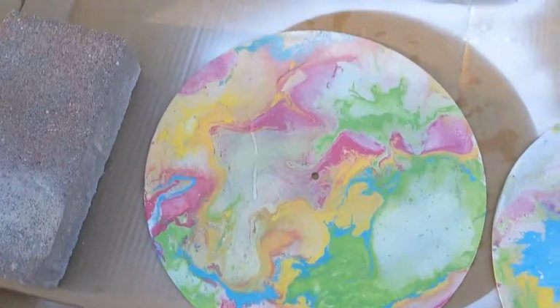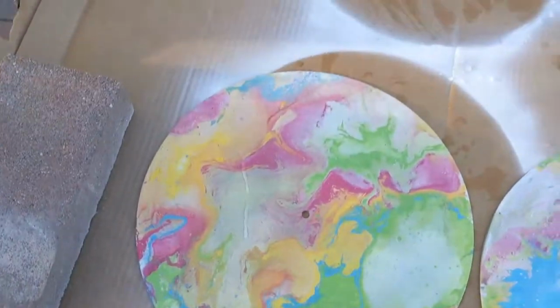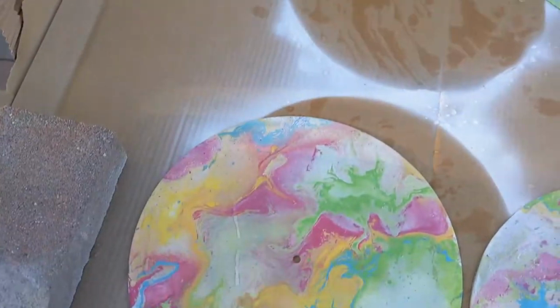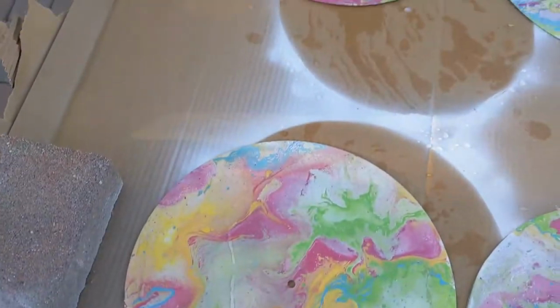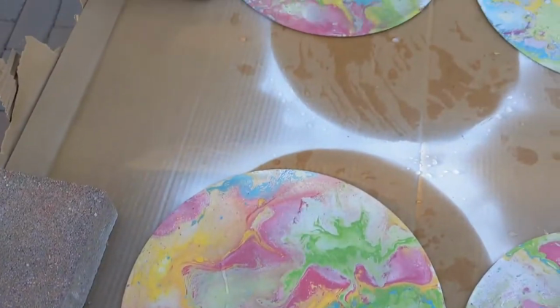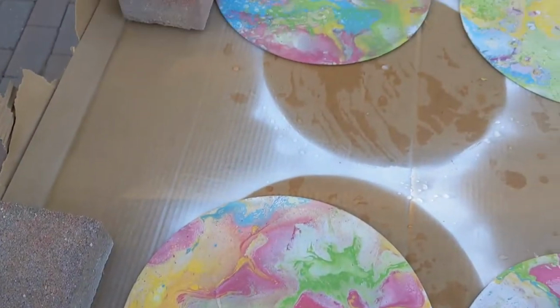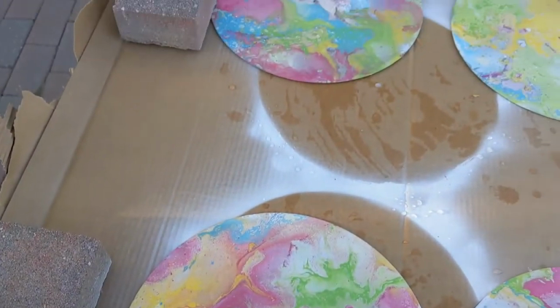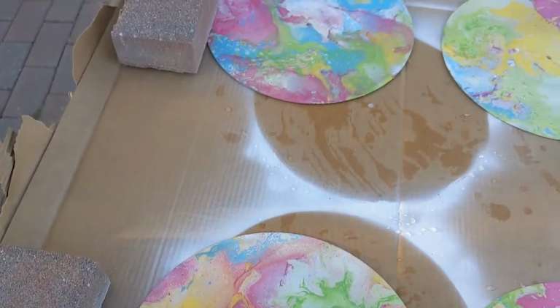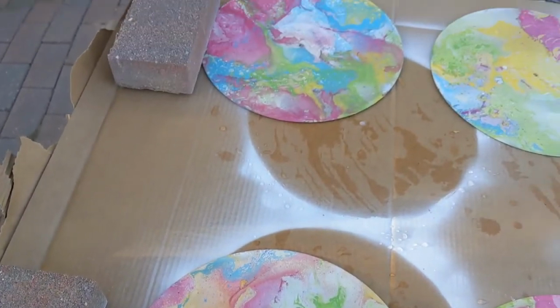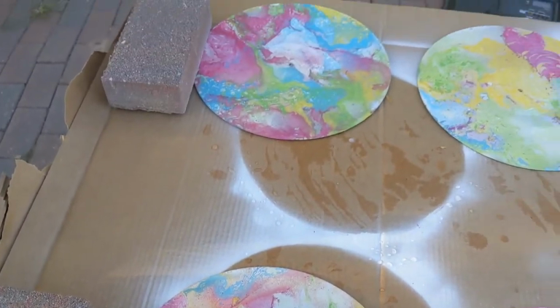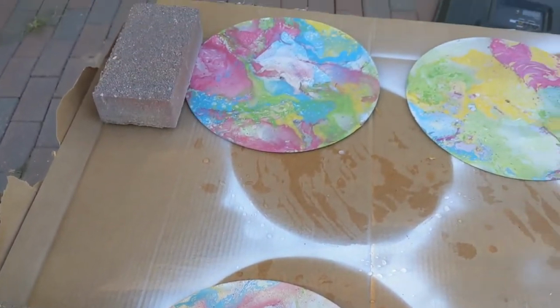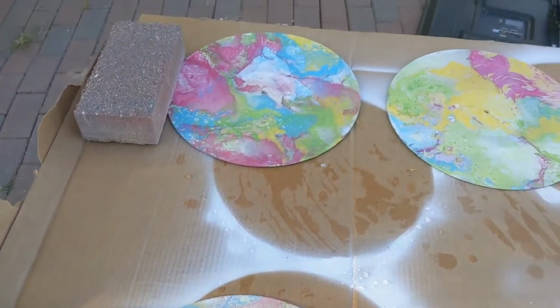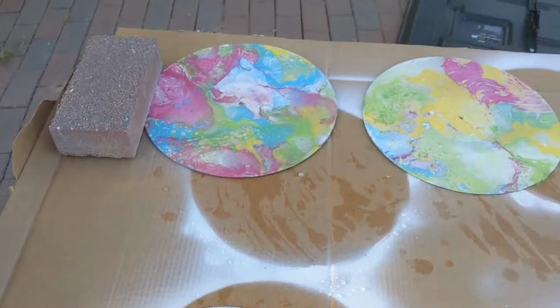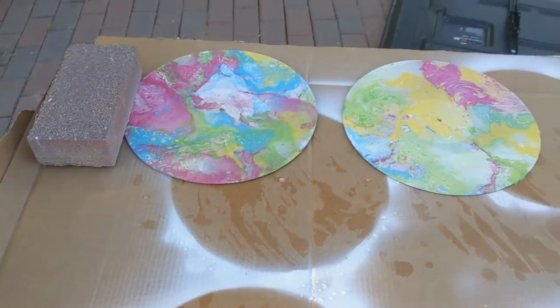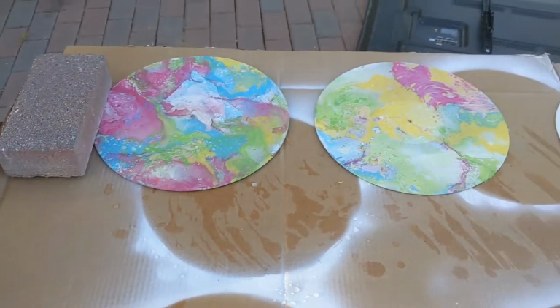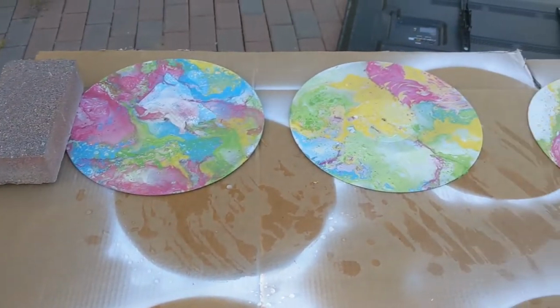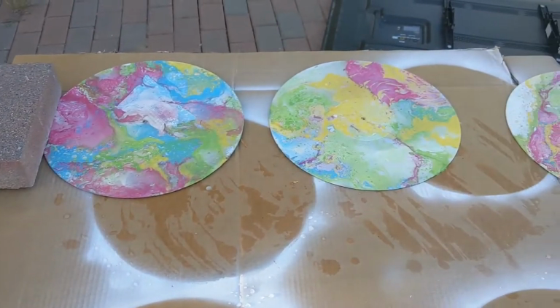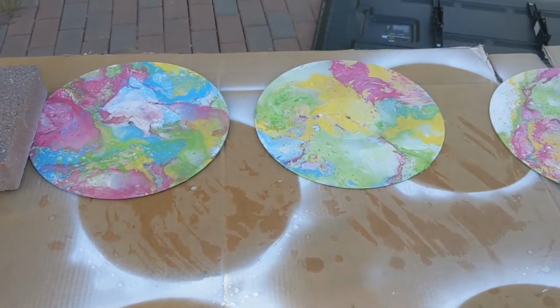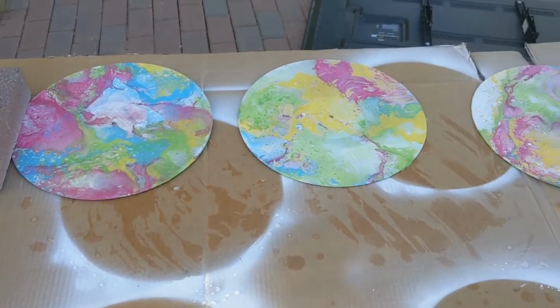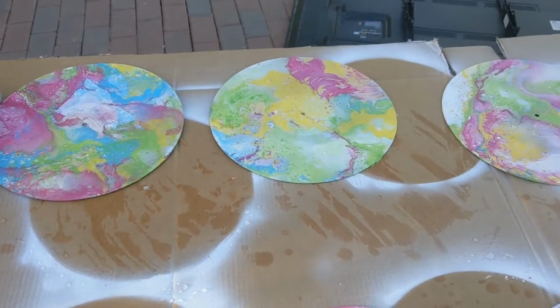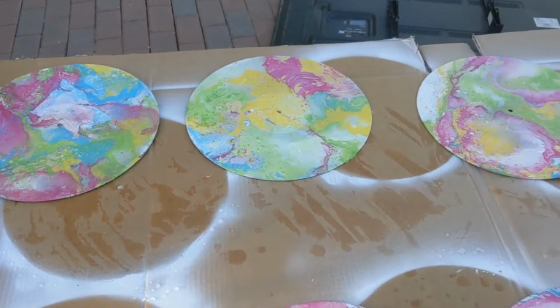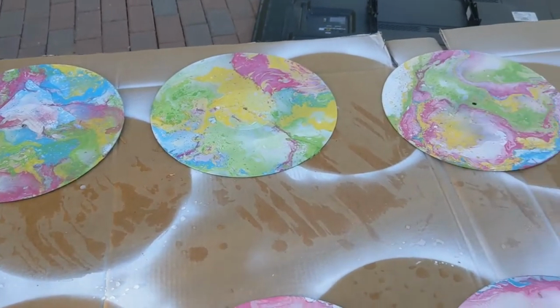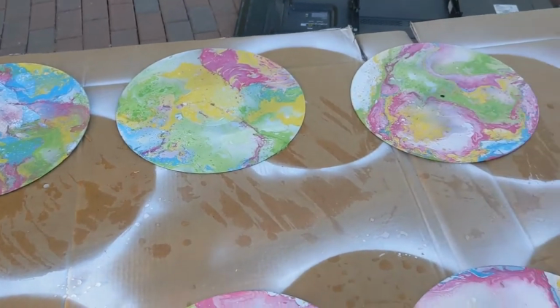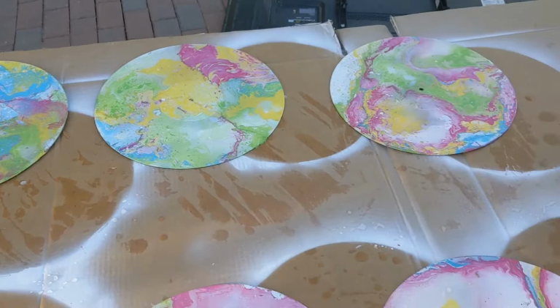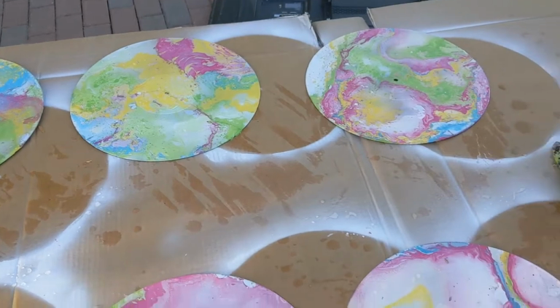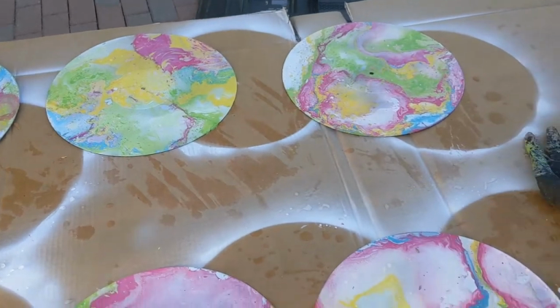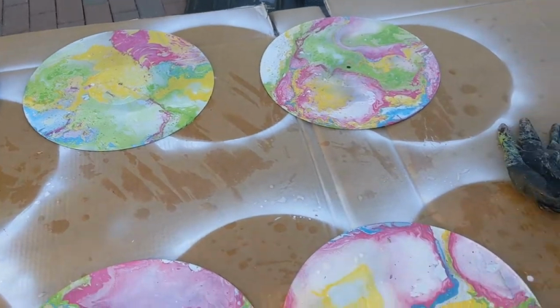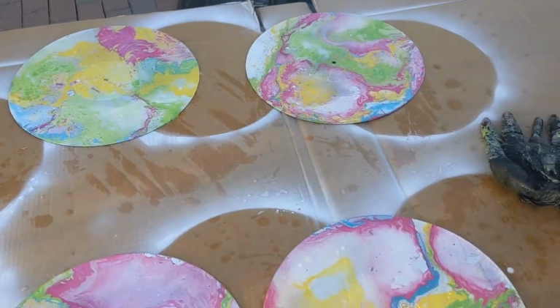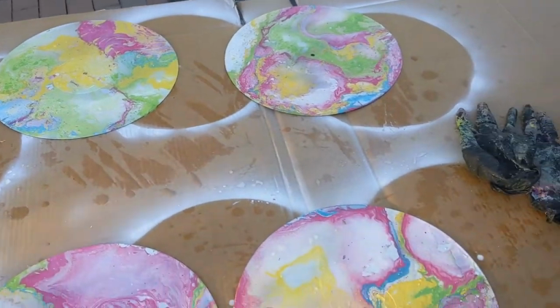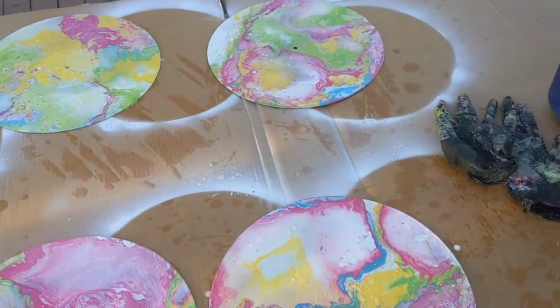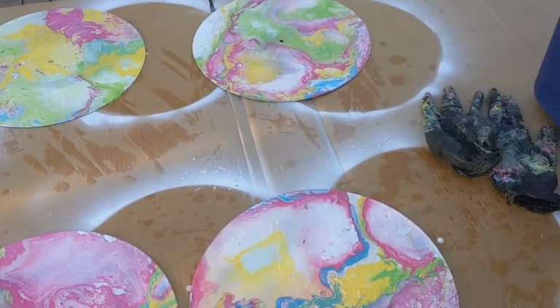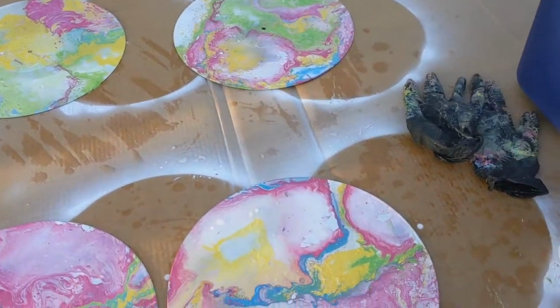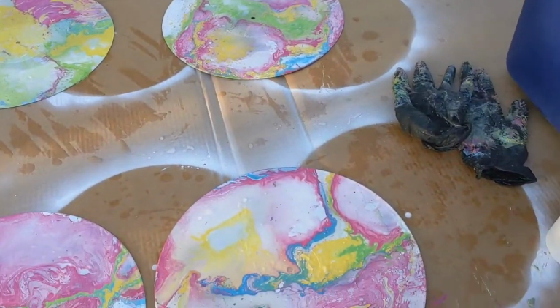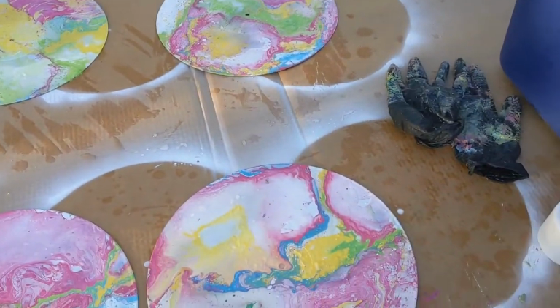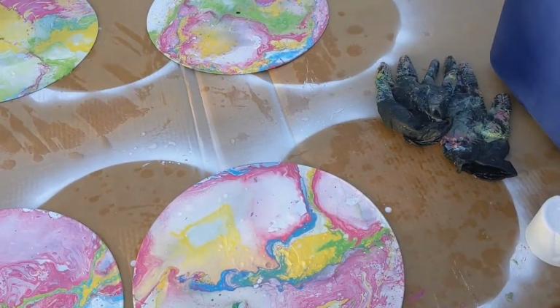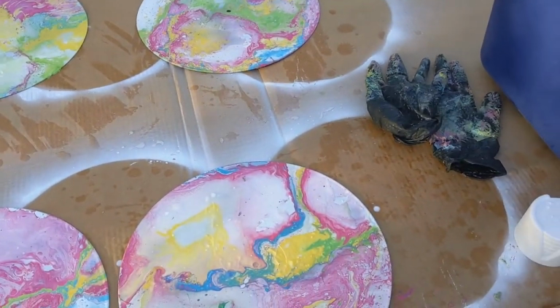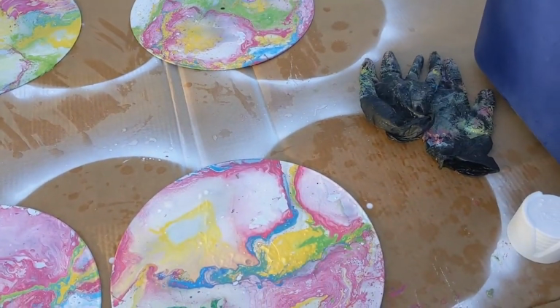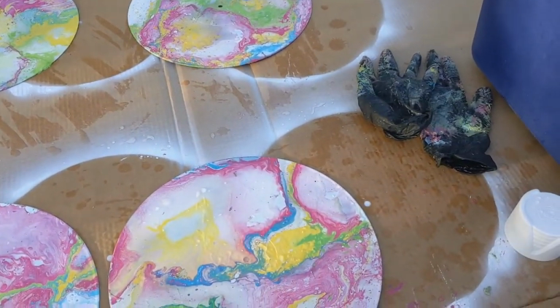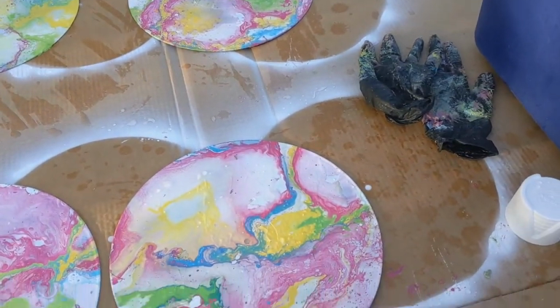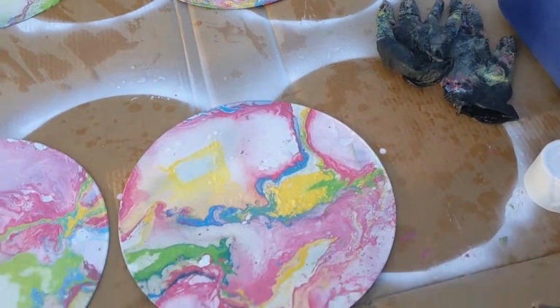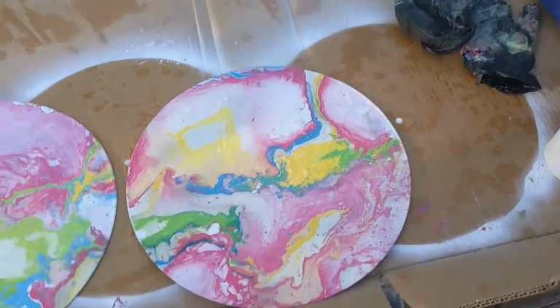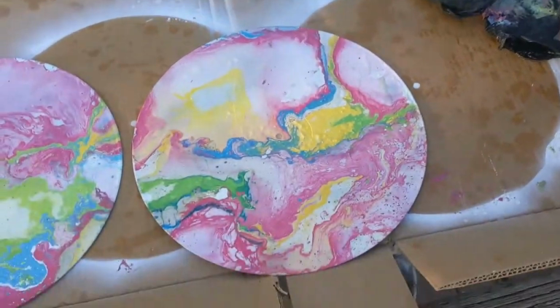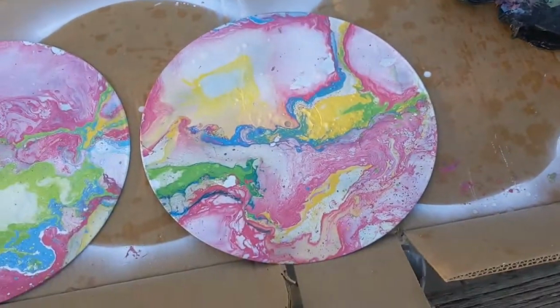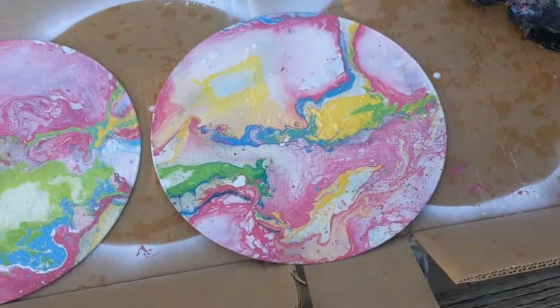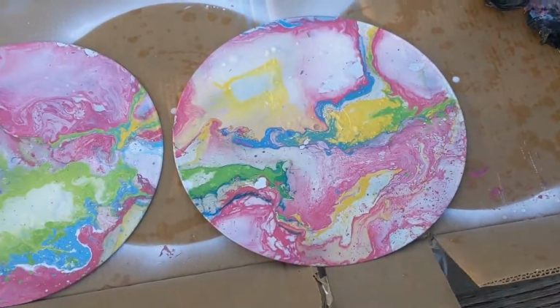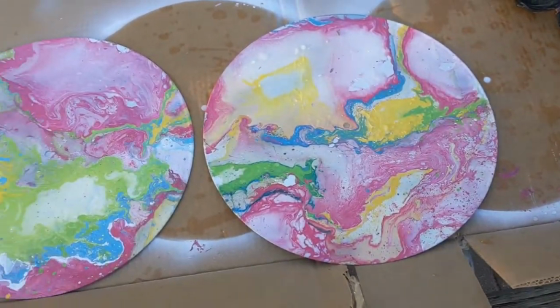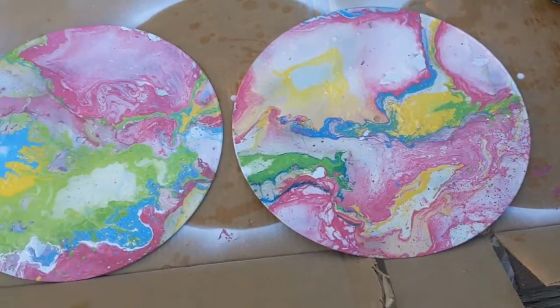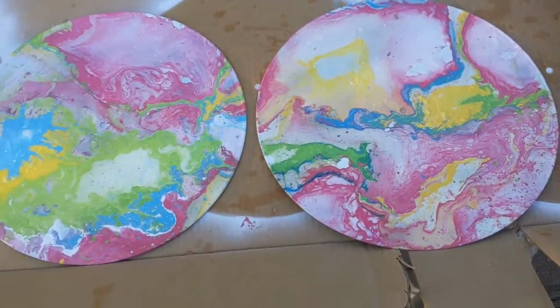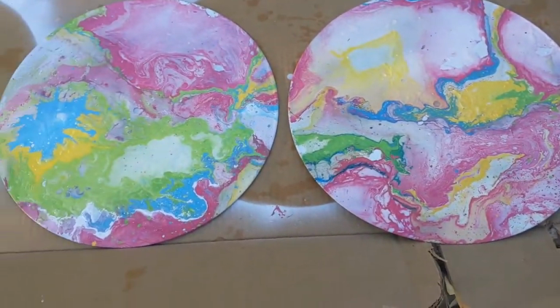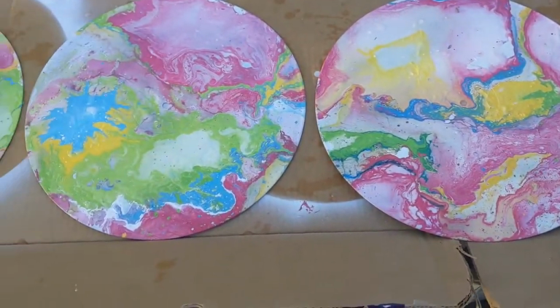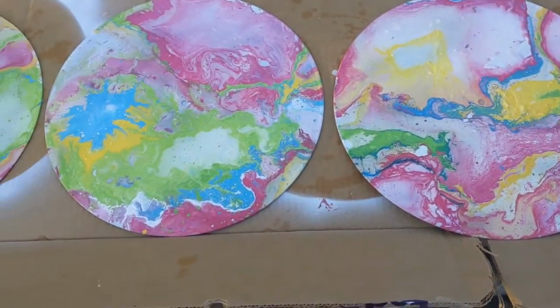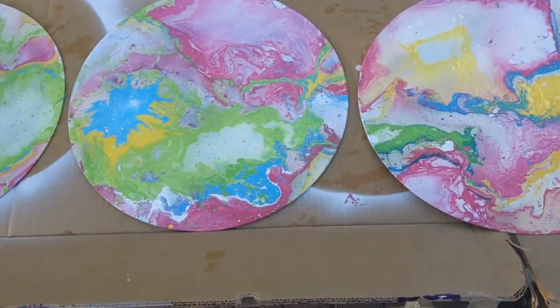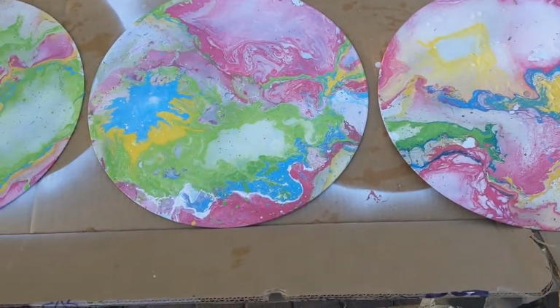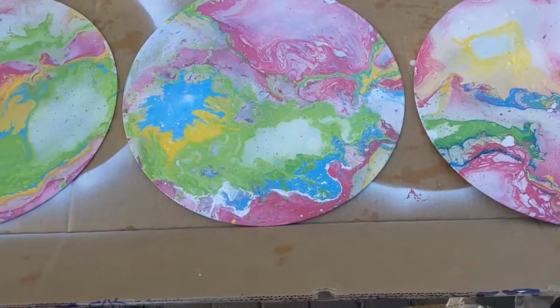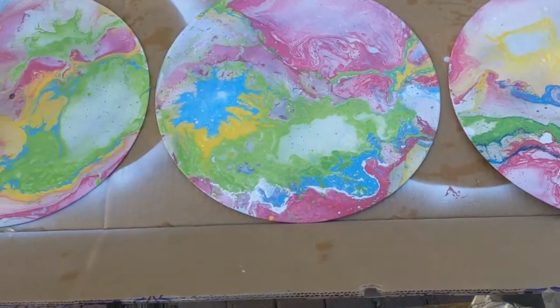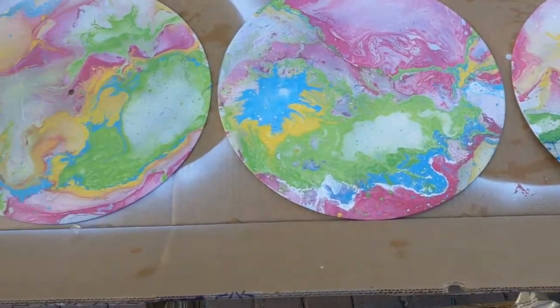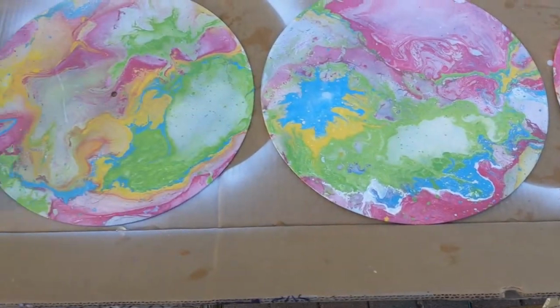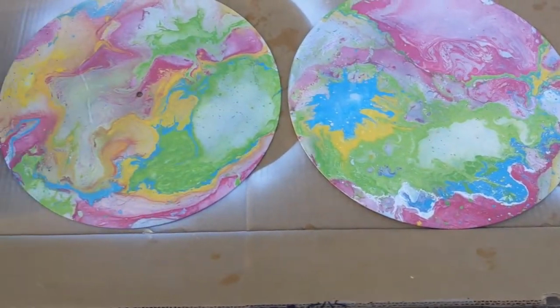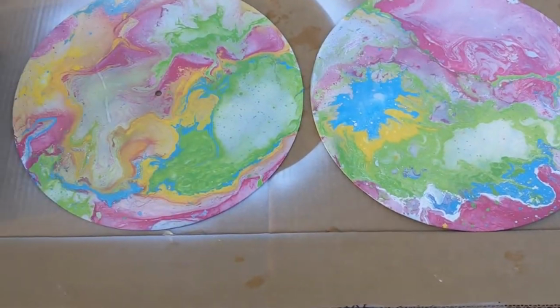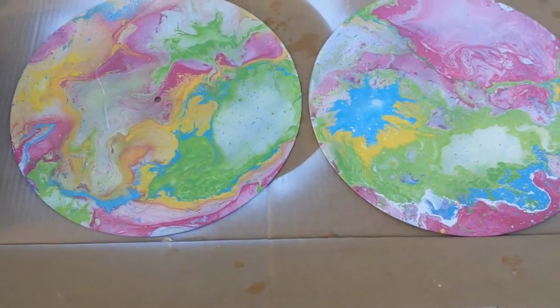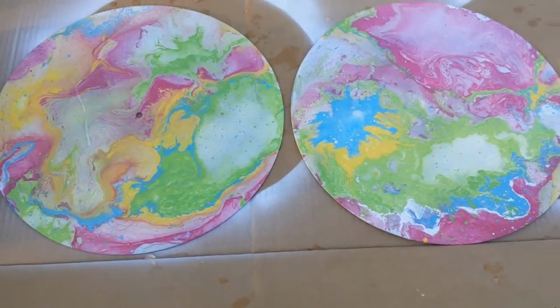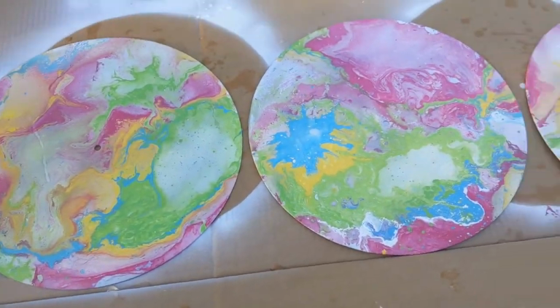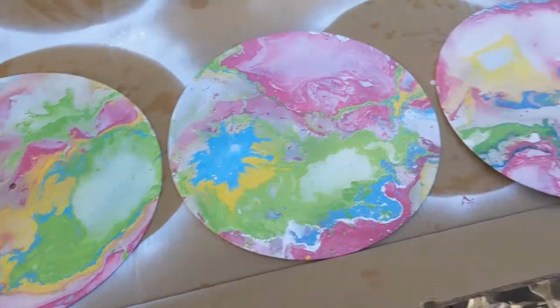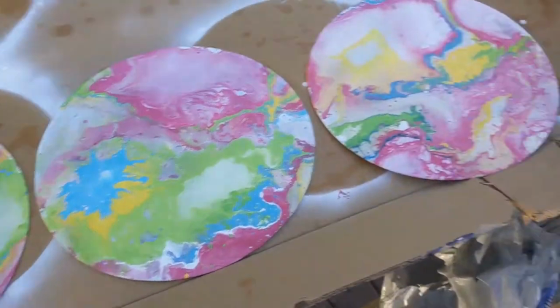So this is how they are turning out. I've done six. I have like 18 more to do, but I like how they turn out.